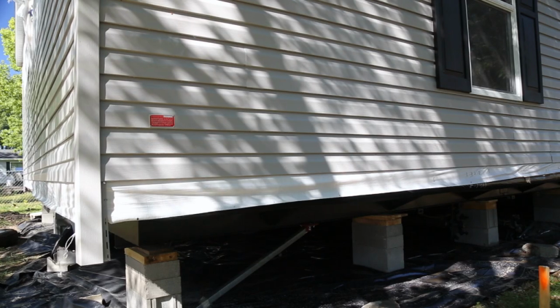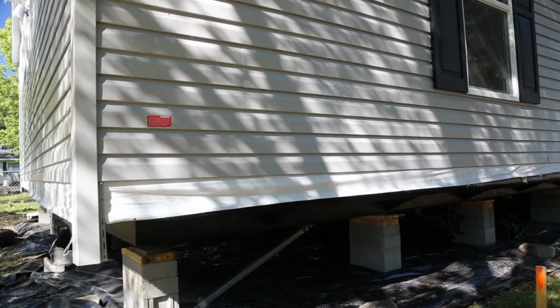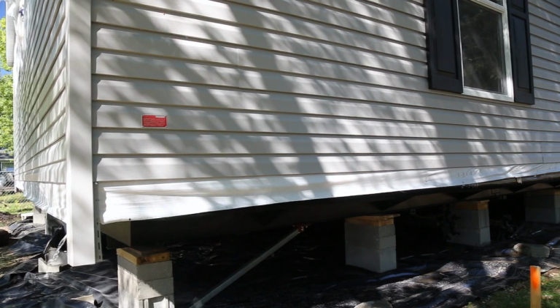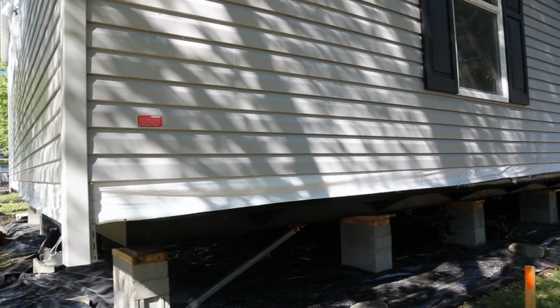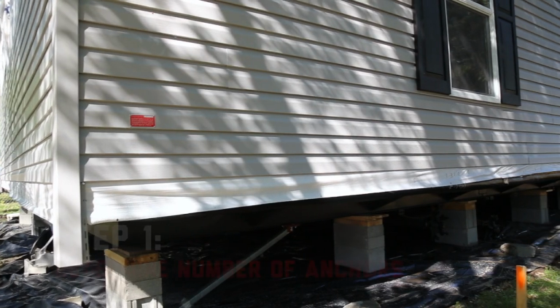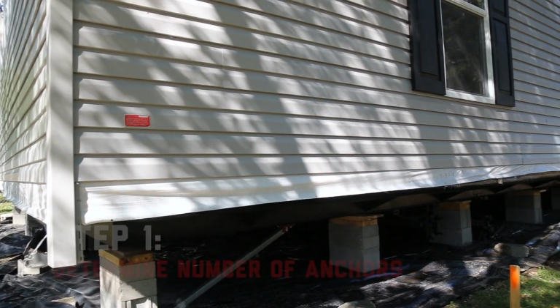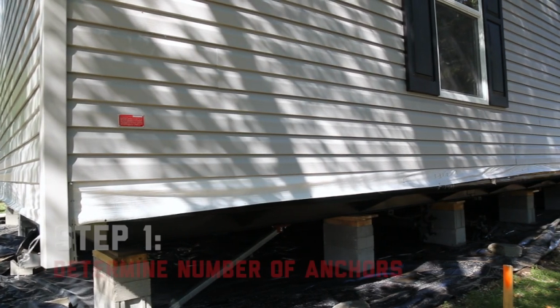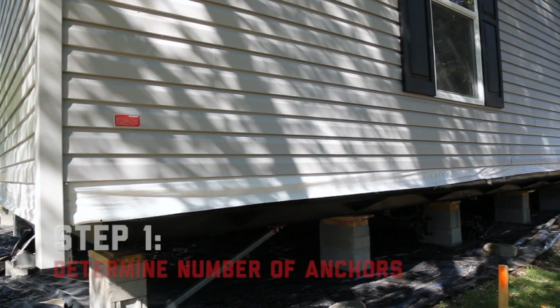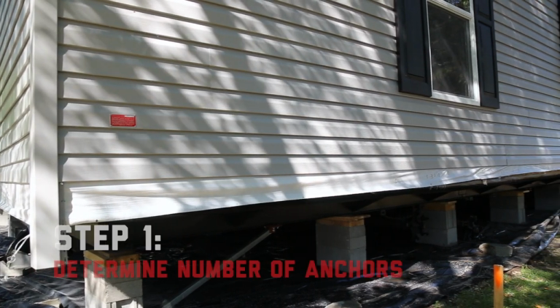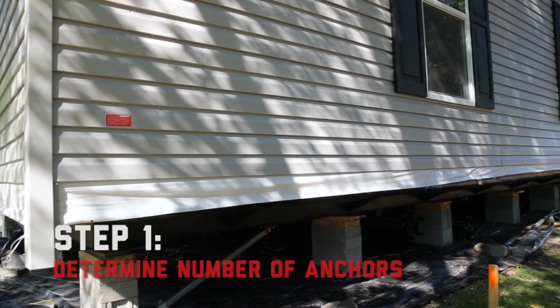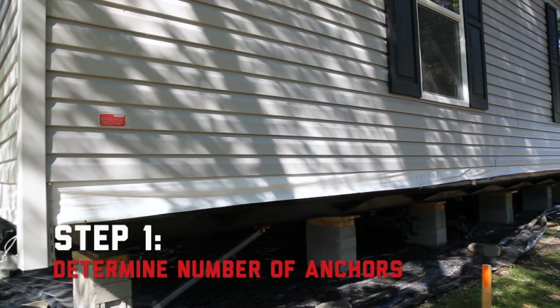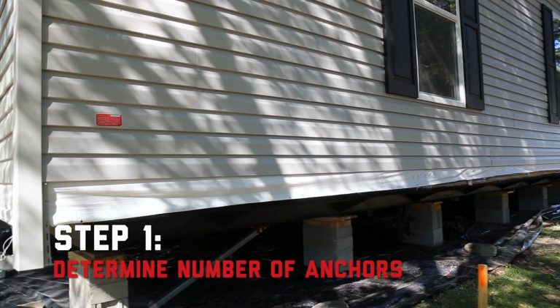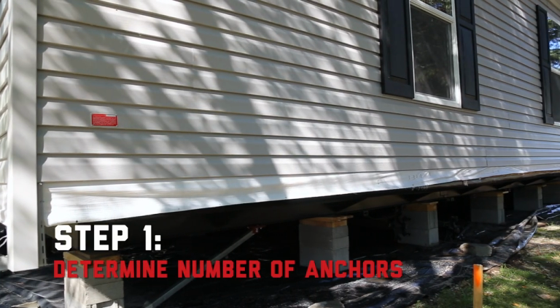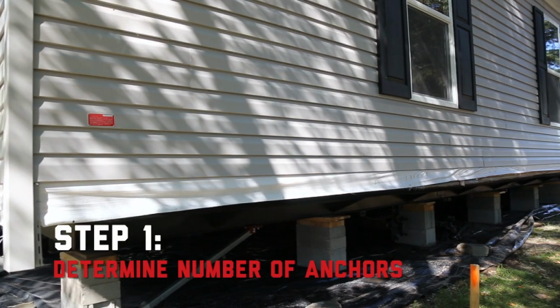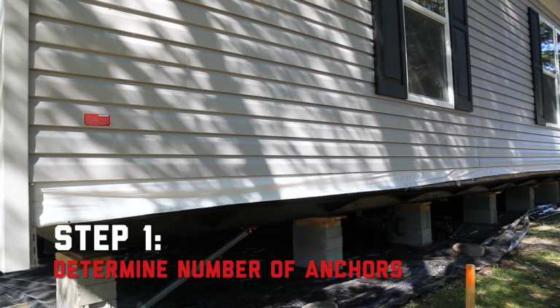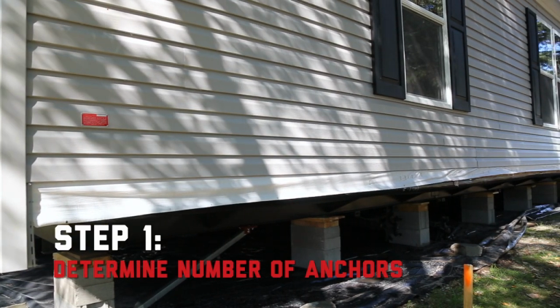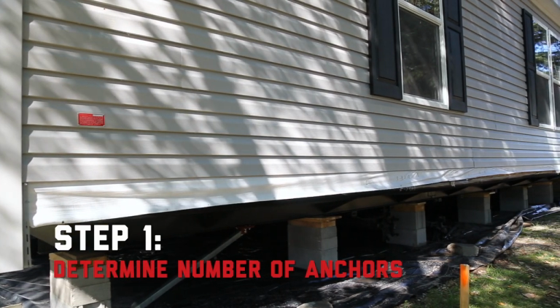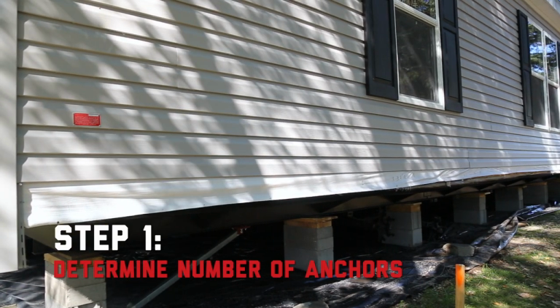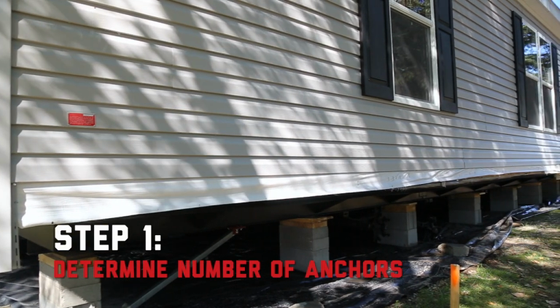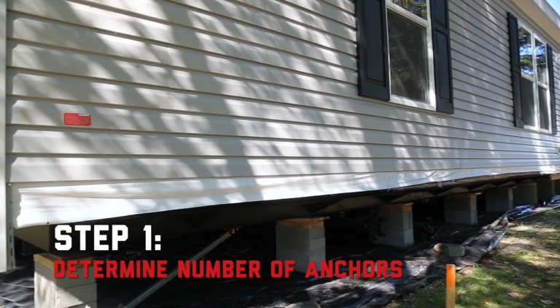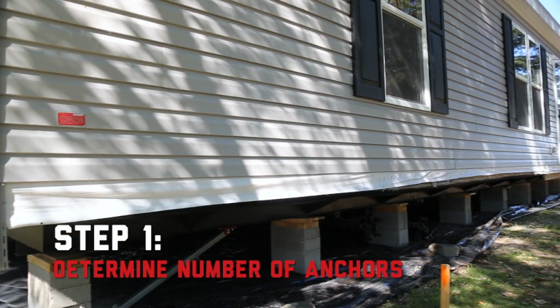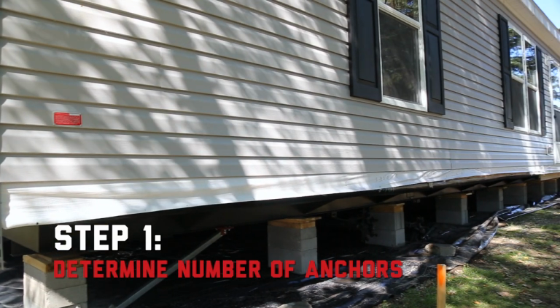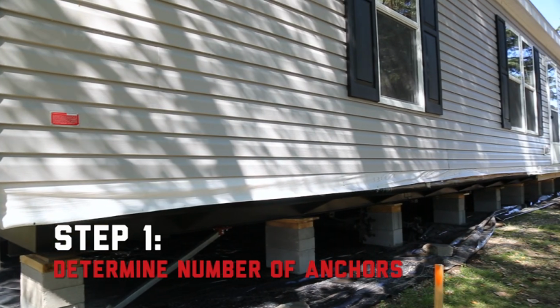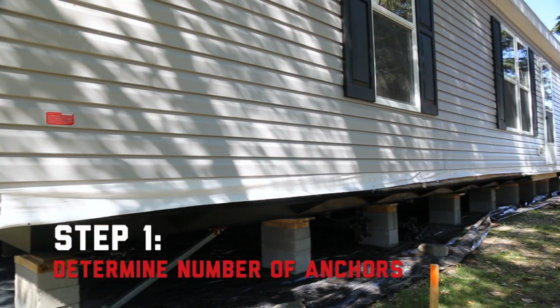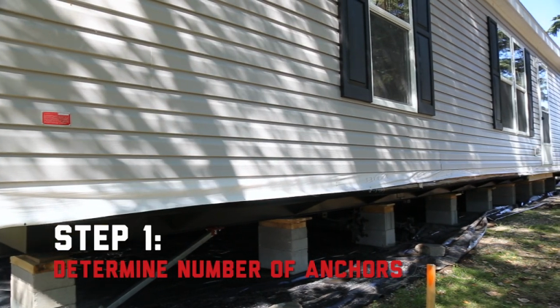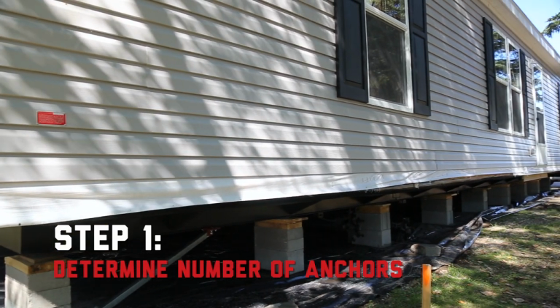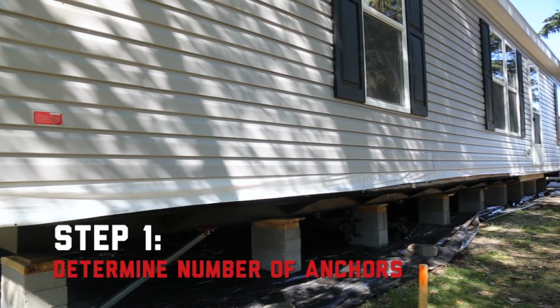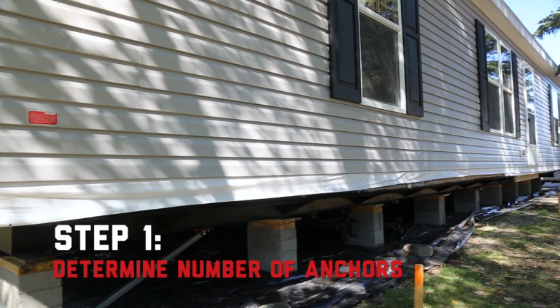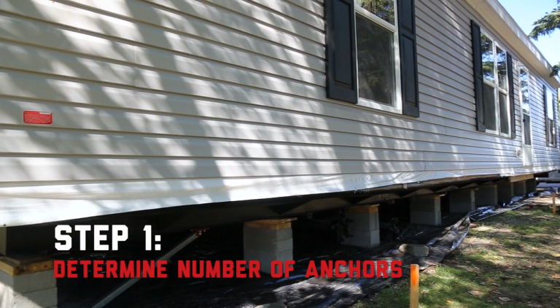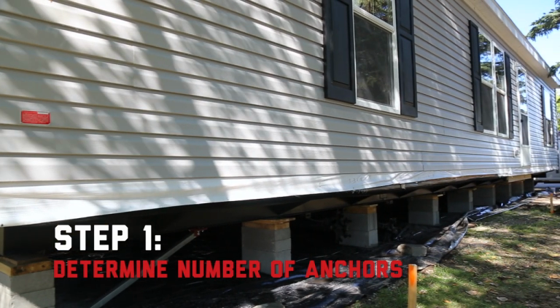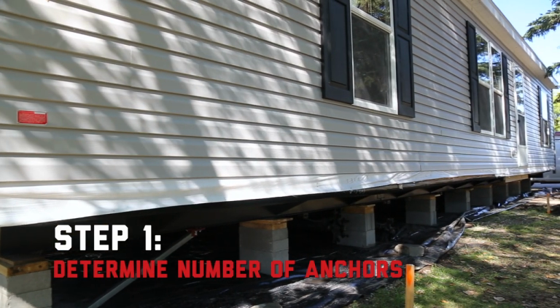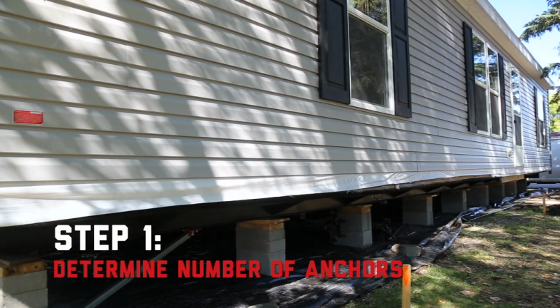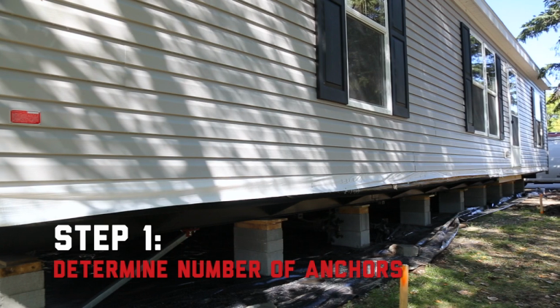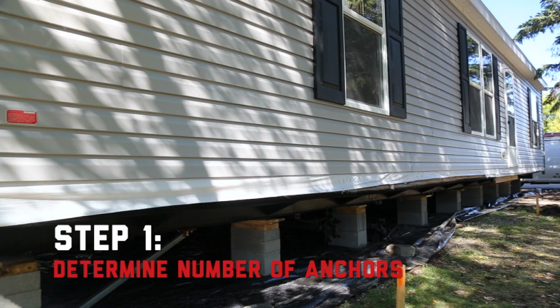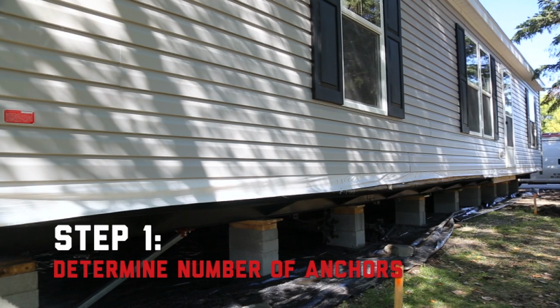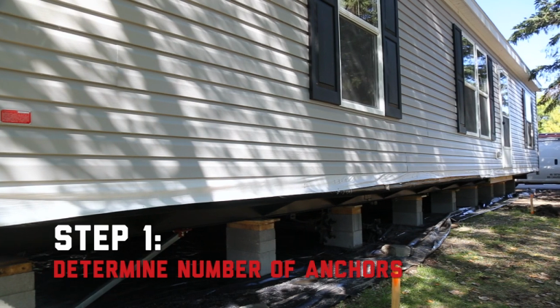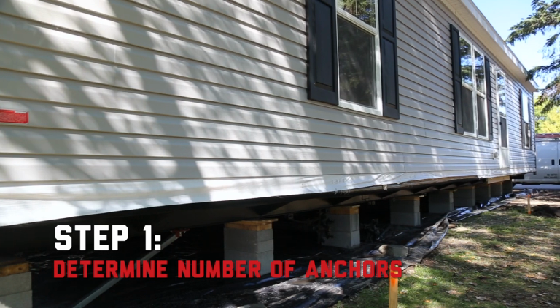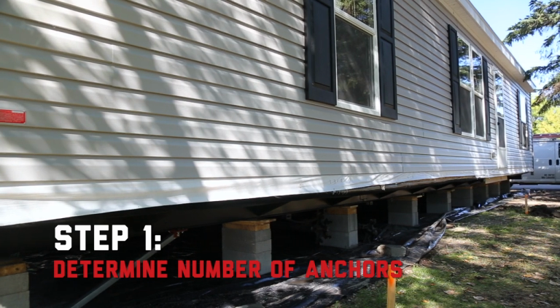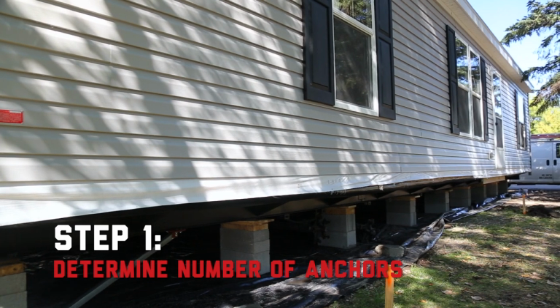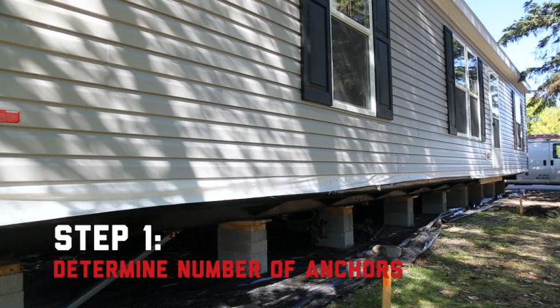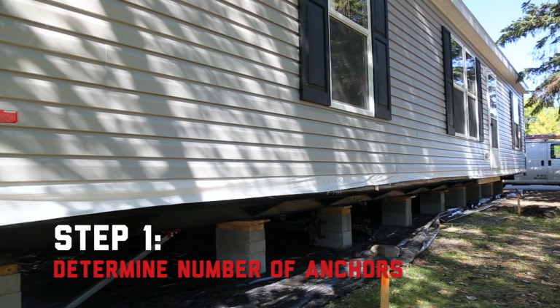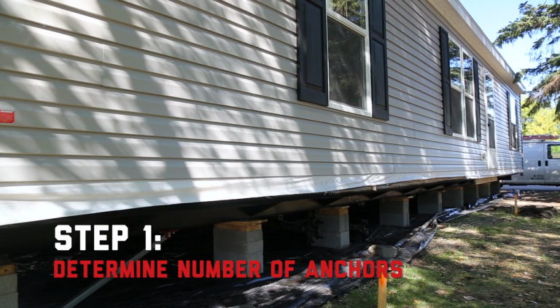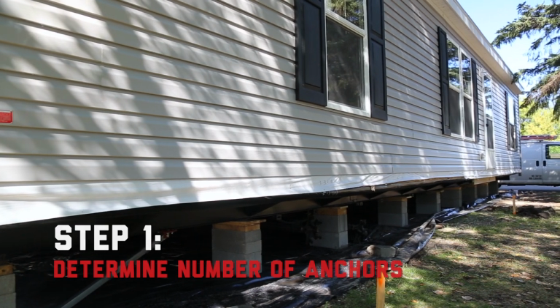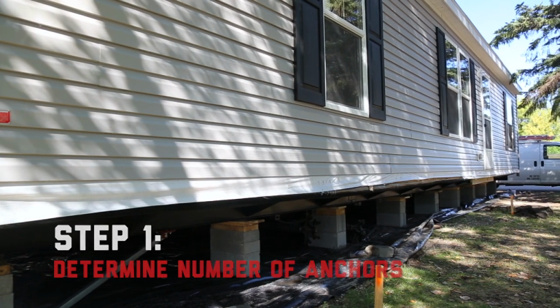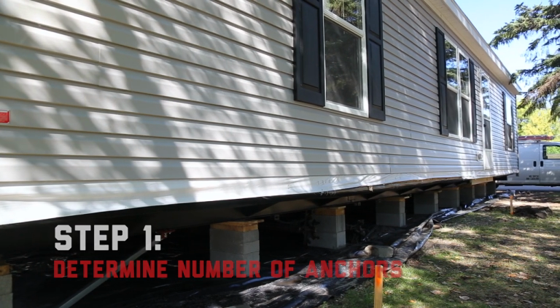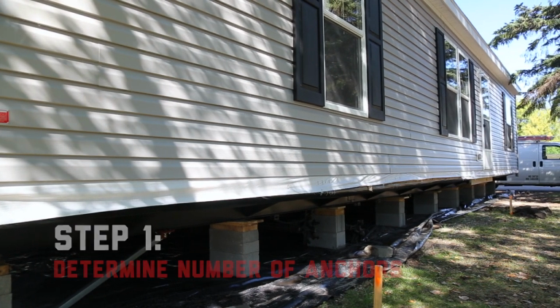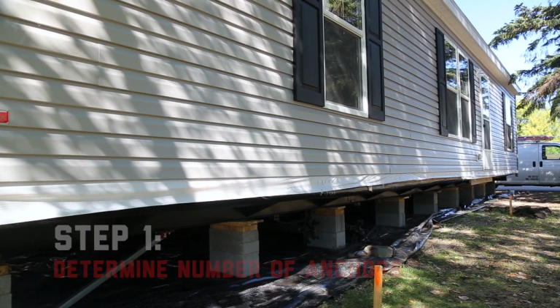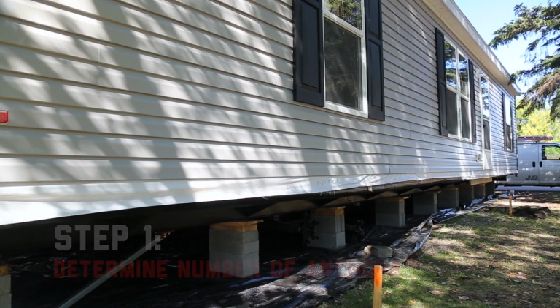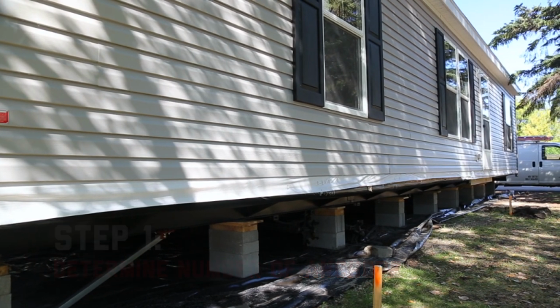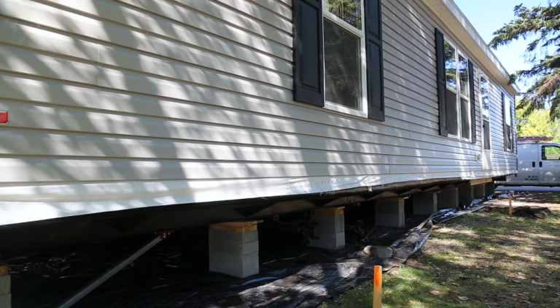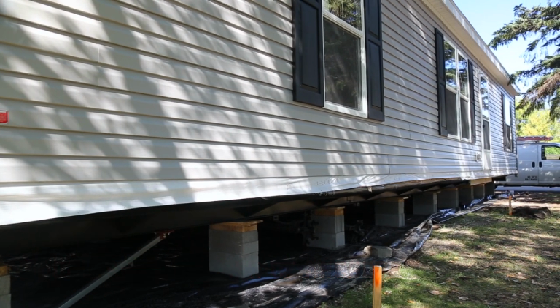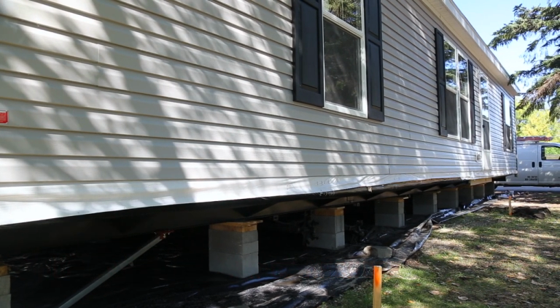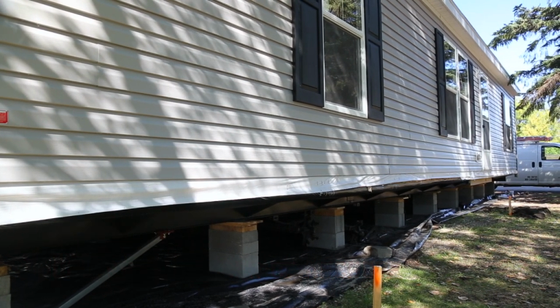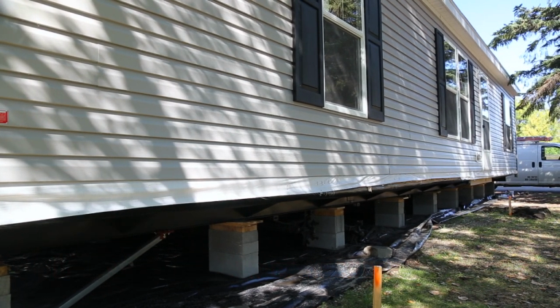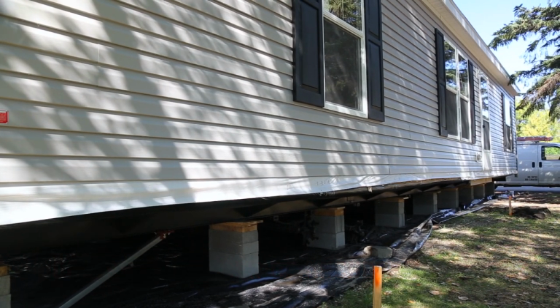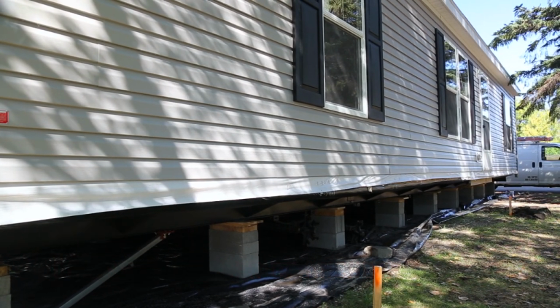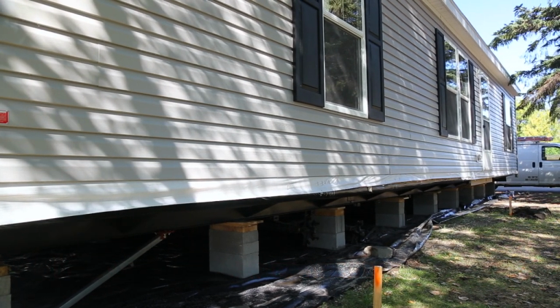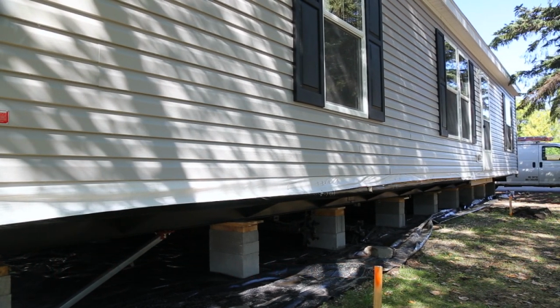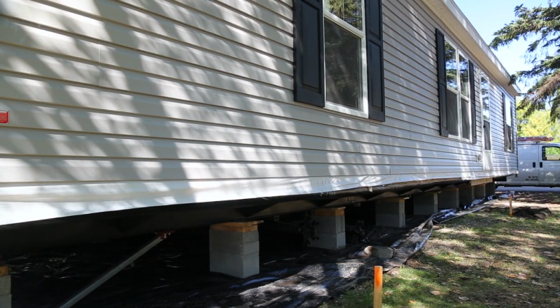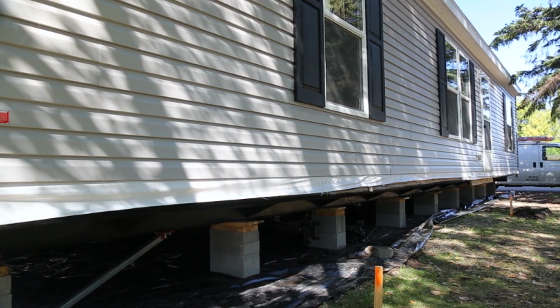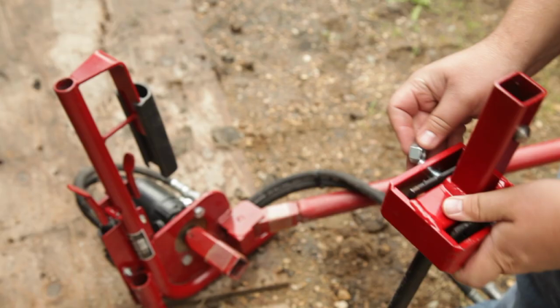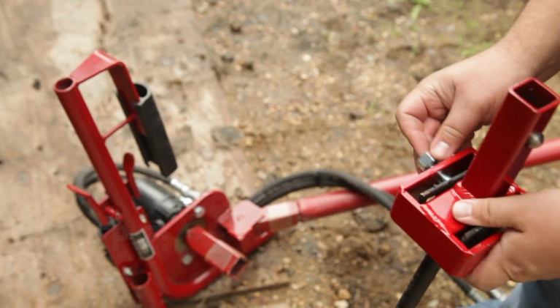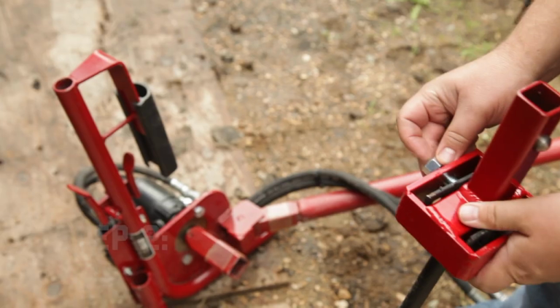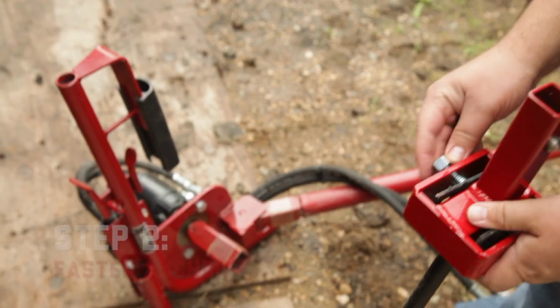First, determine how many anchors you'll need for the home's perimeter. Anchors must be installed at 2 to 5 foot intervals, depending on state regulations.